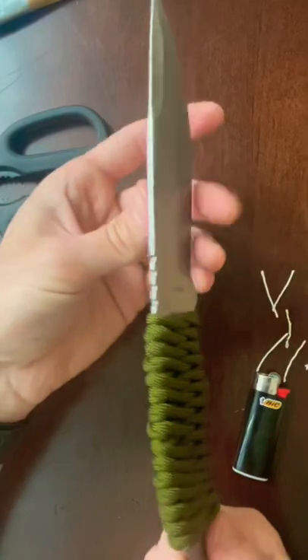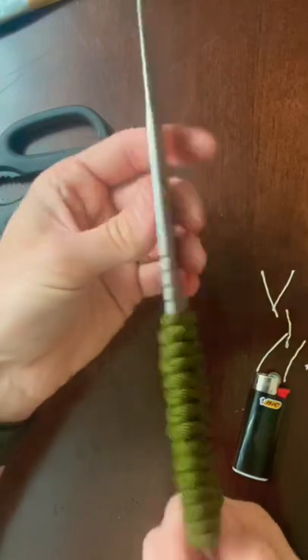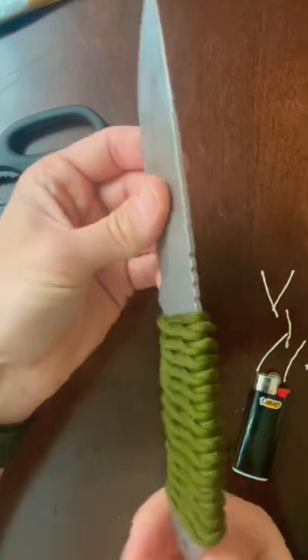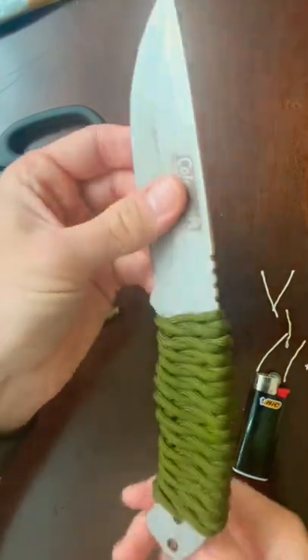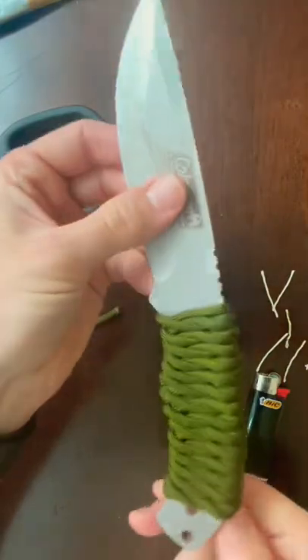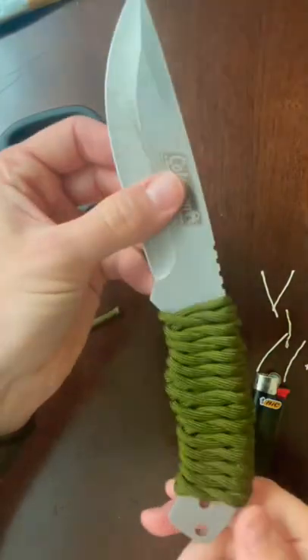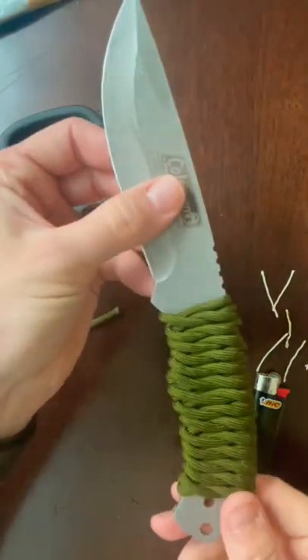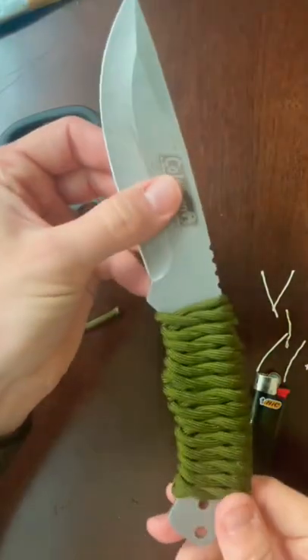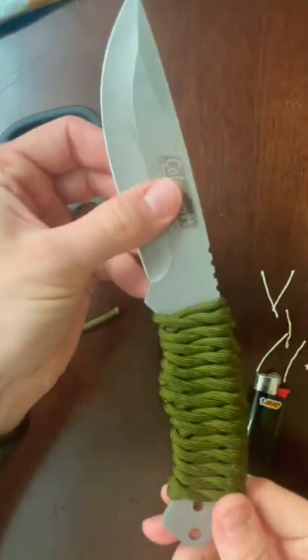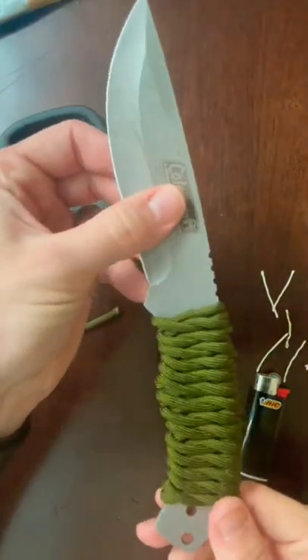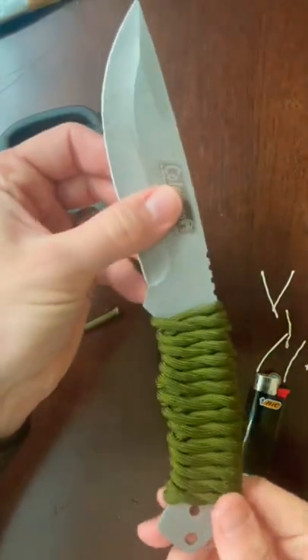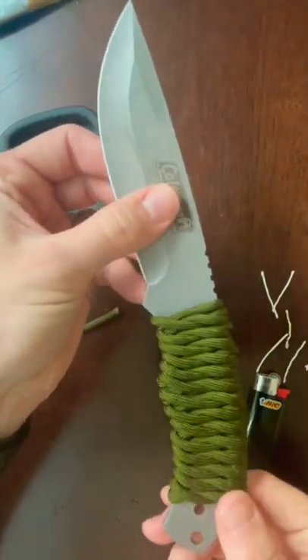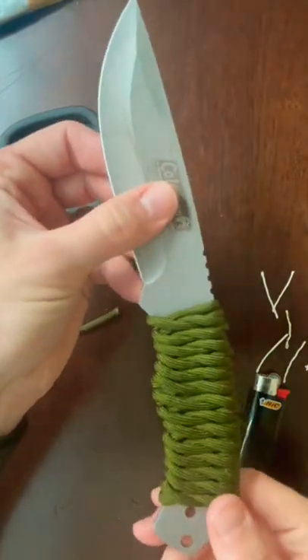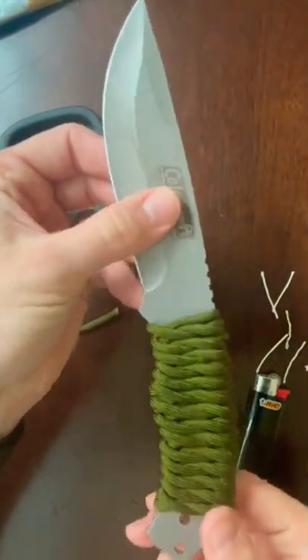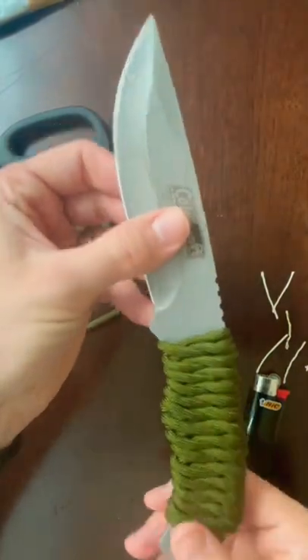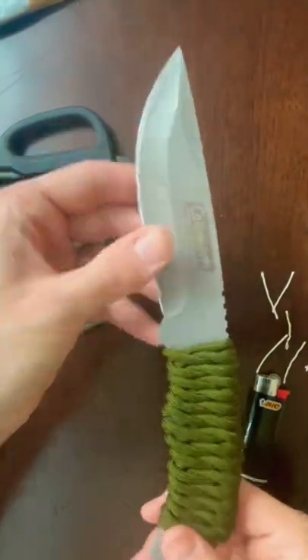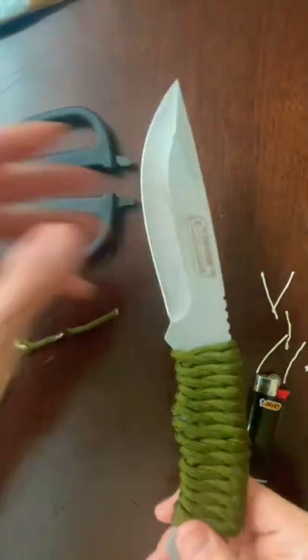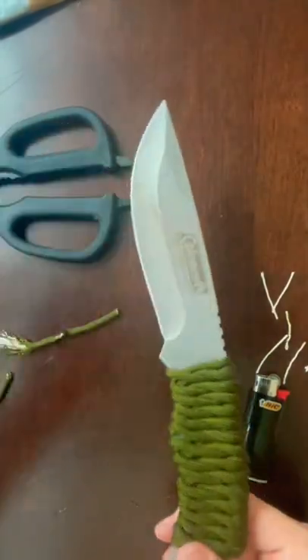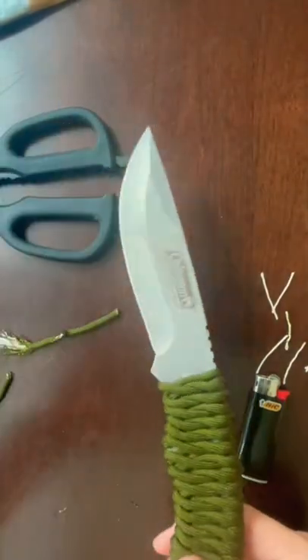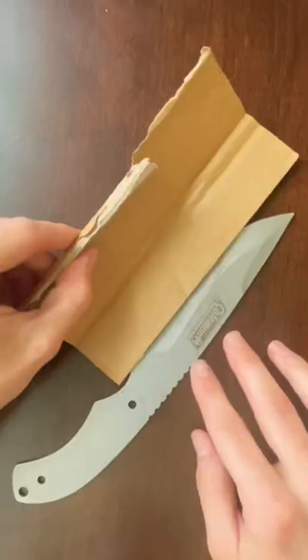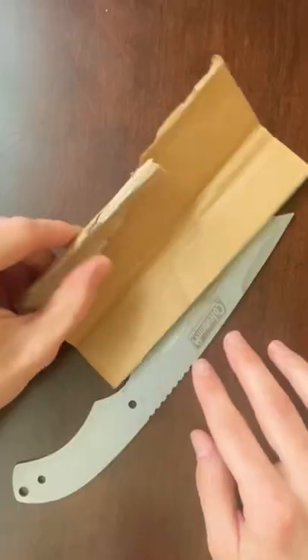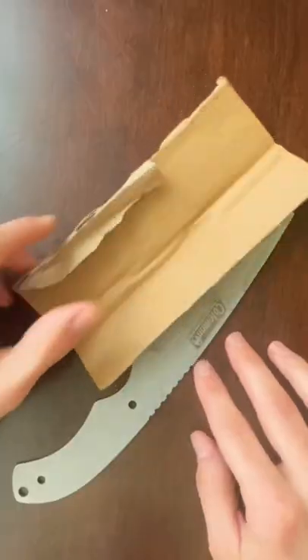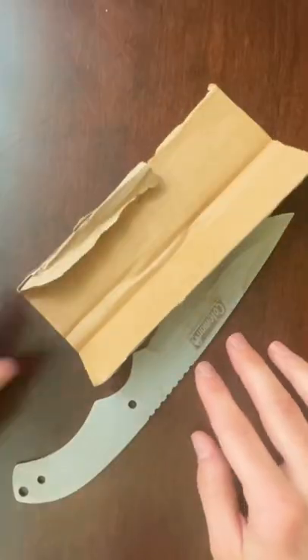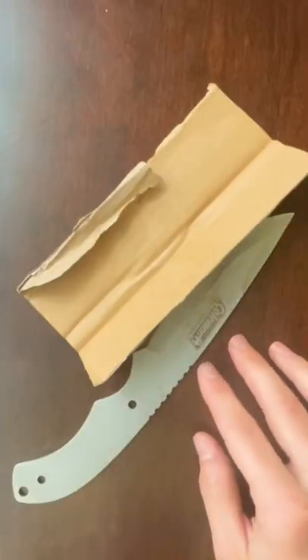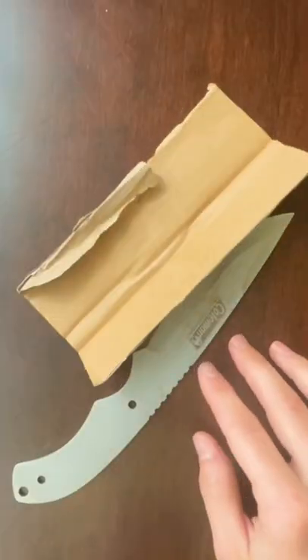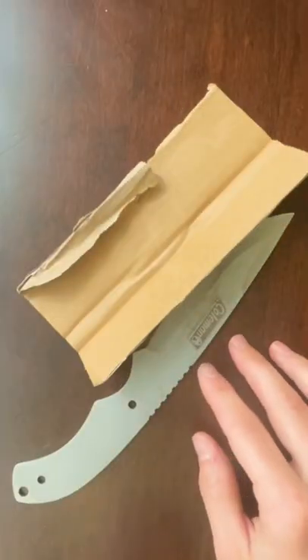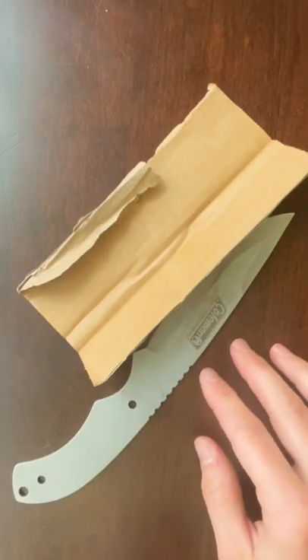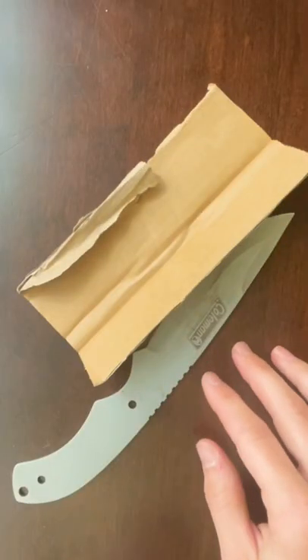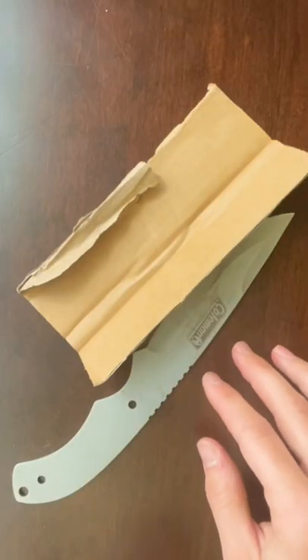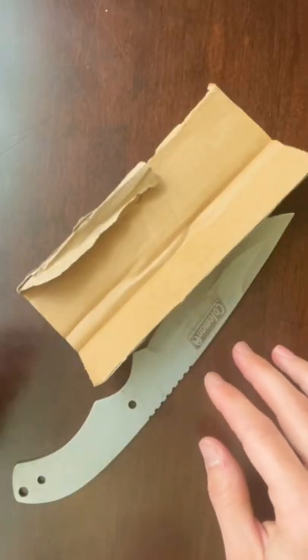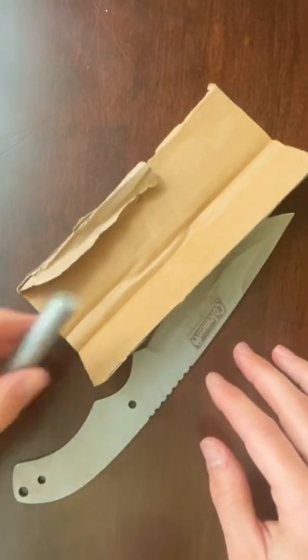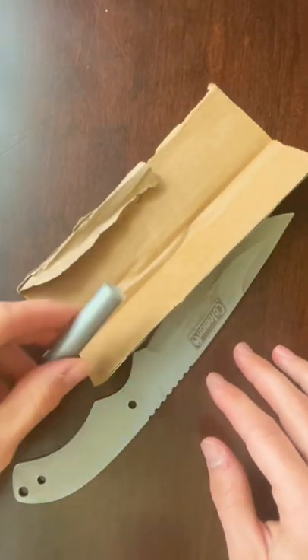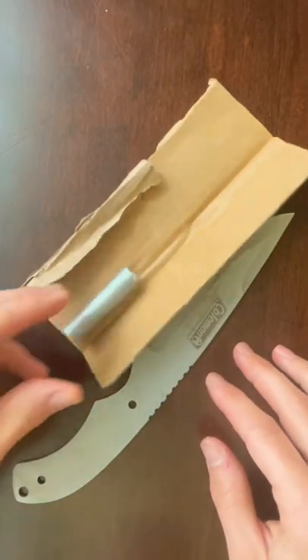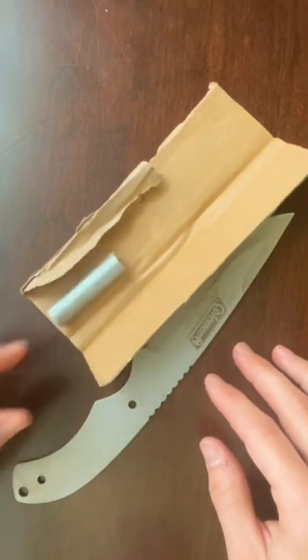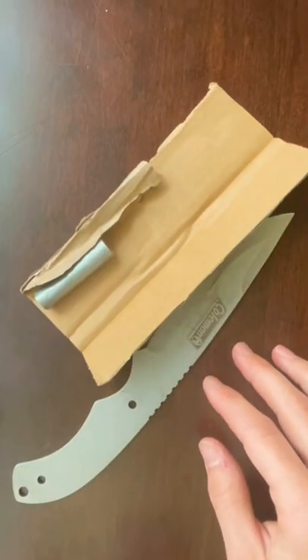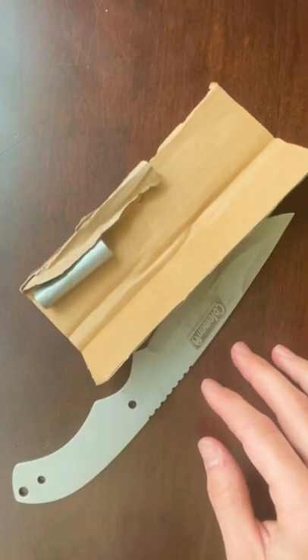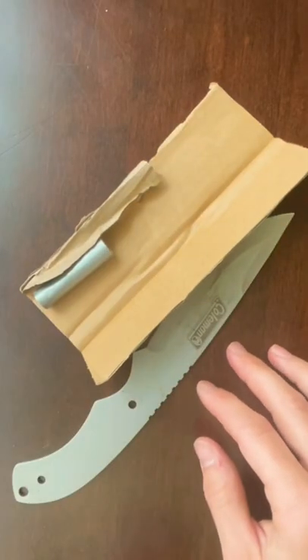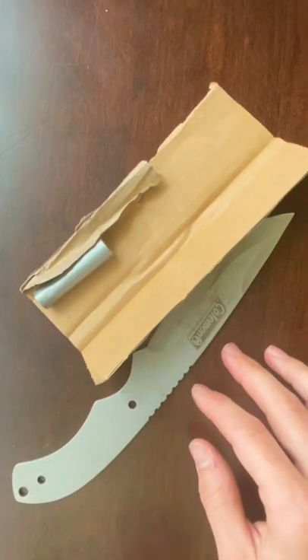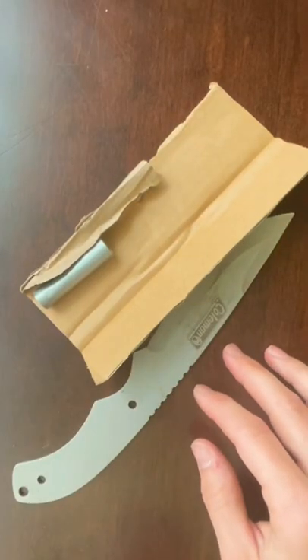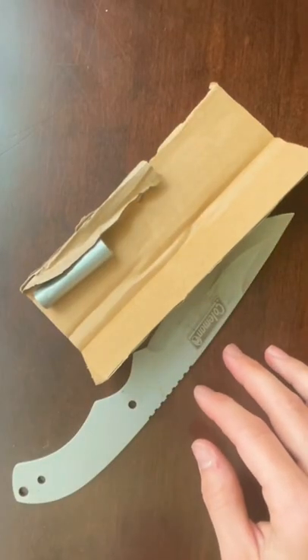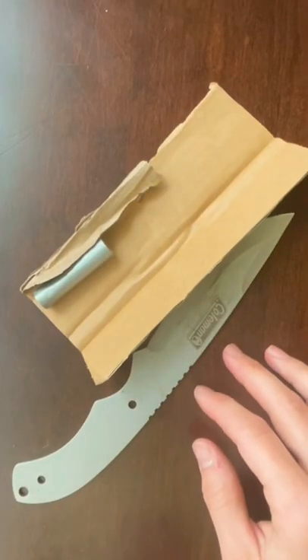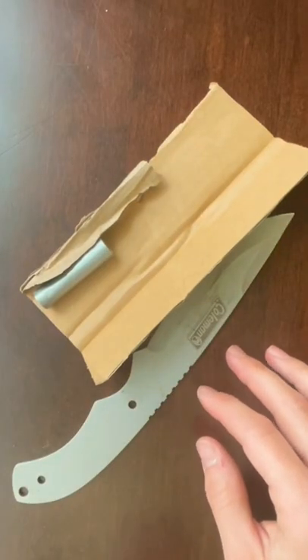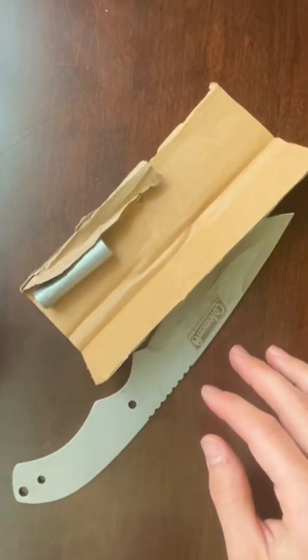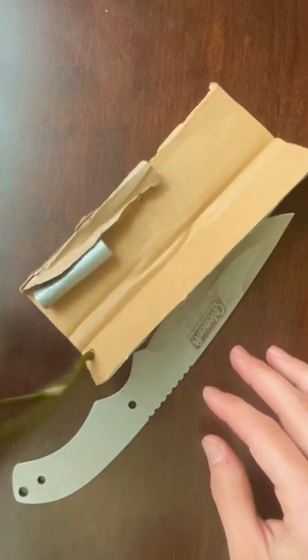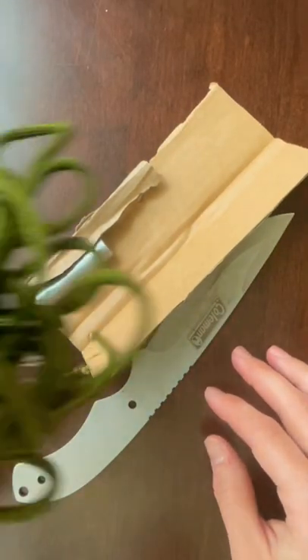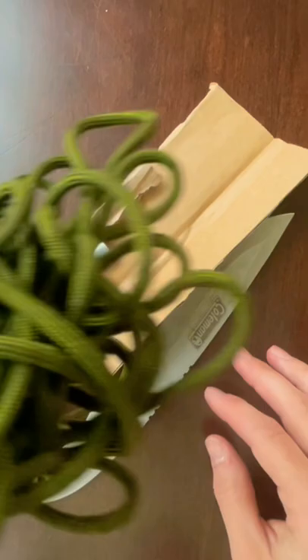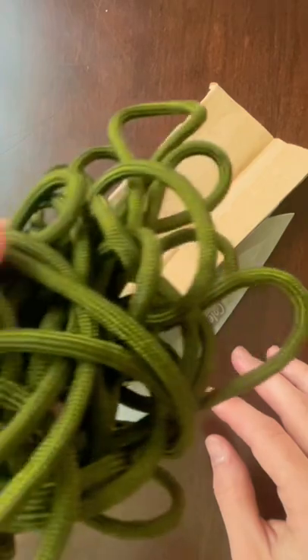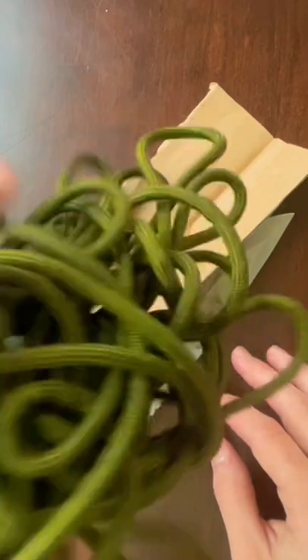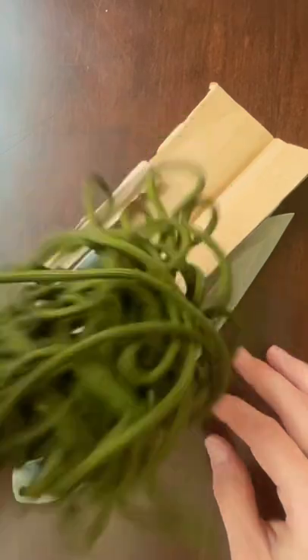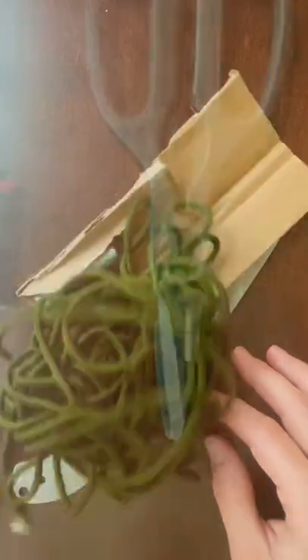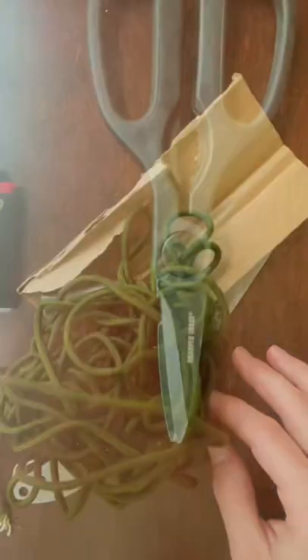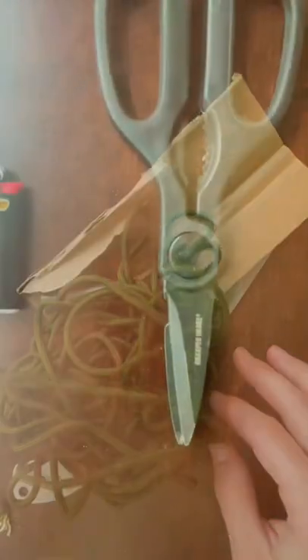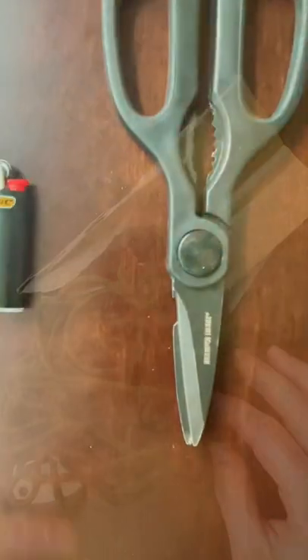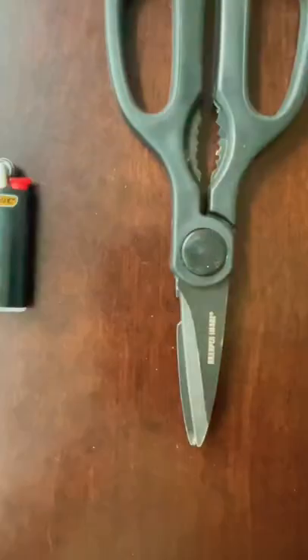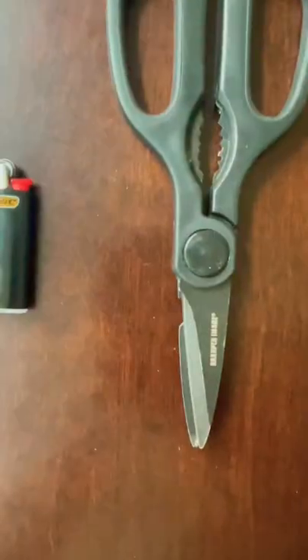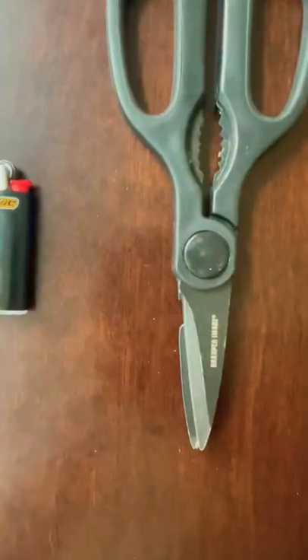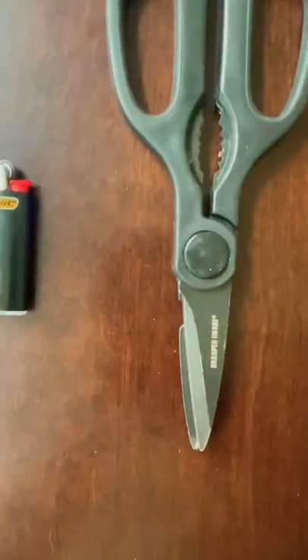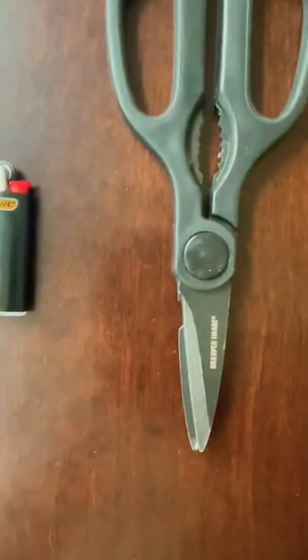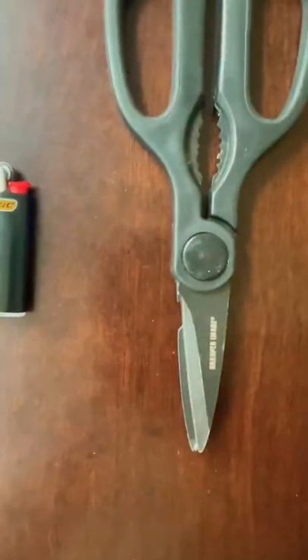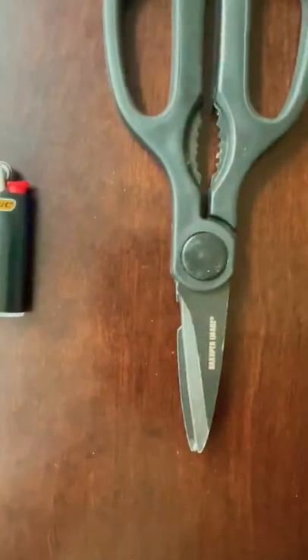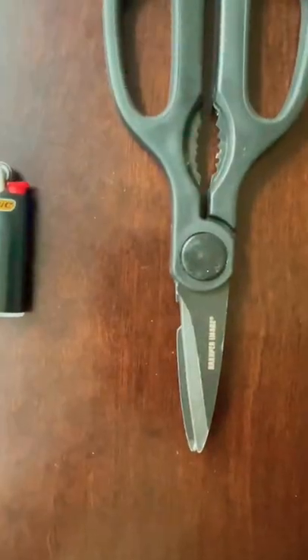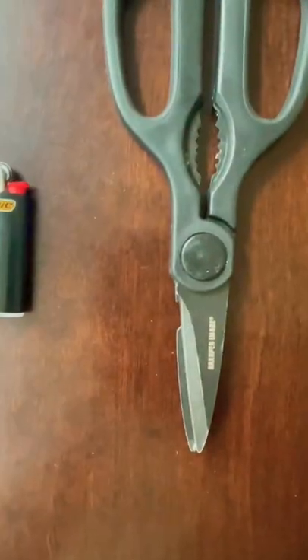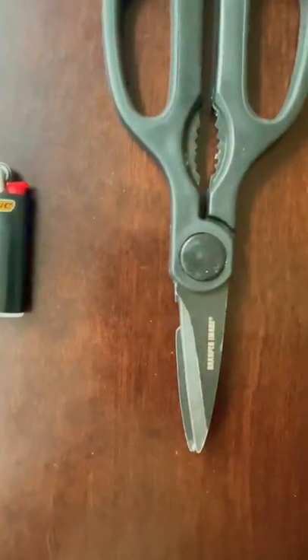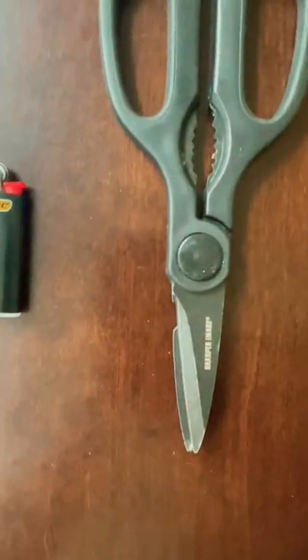How to make a knife handle using paracord. You'll need a piece of cardboard linked to the blade, some tape, some paracord, and also a lighter and some scissors.